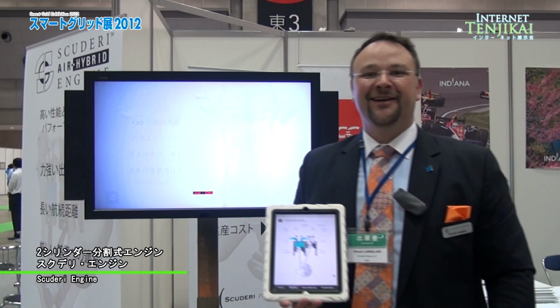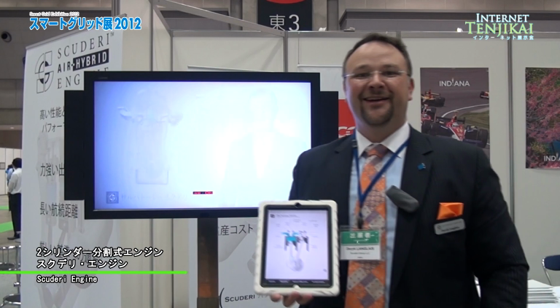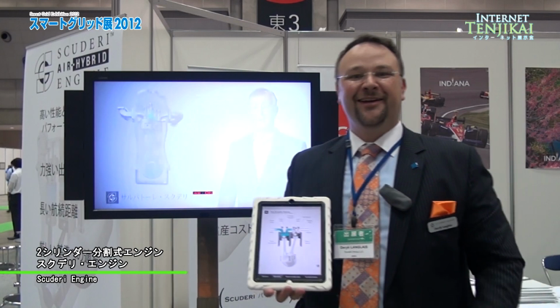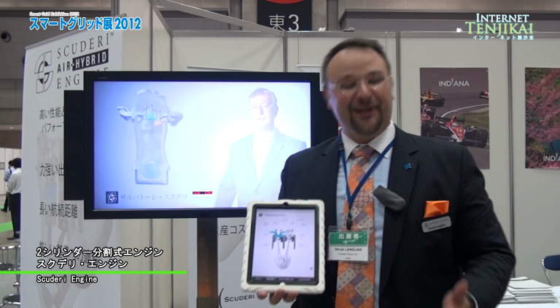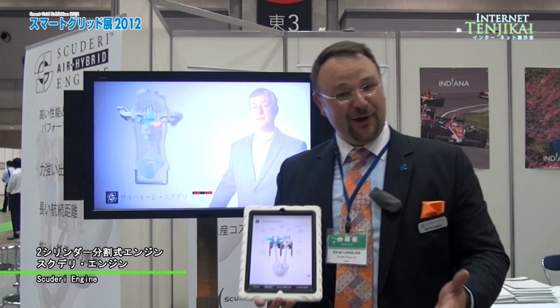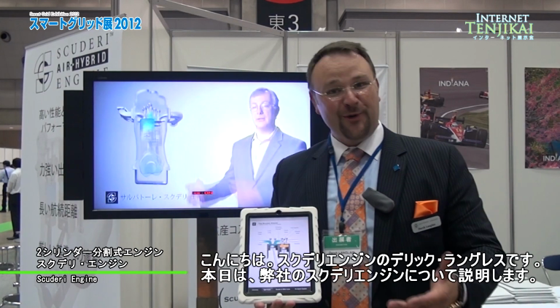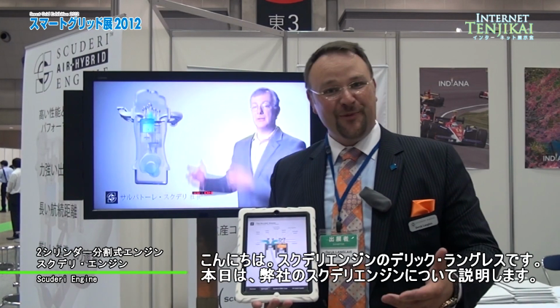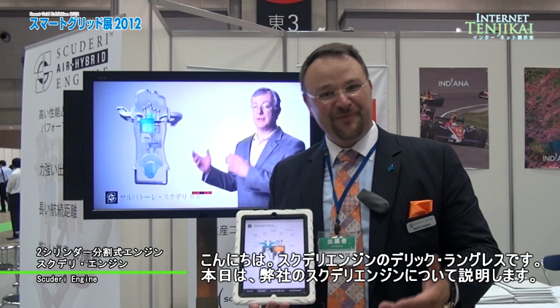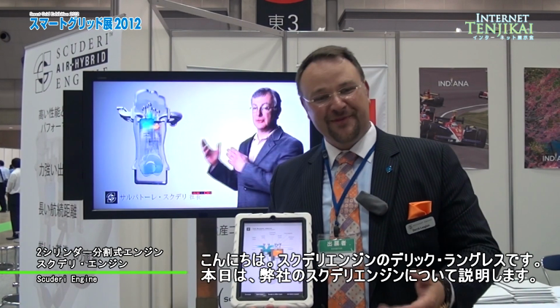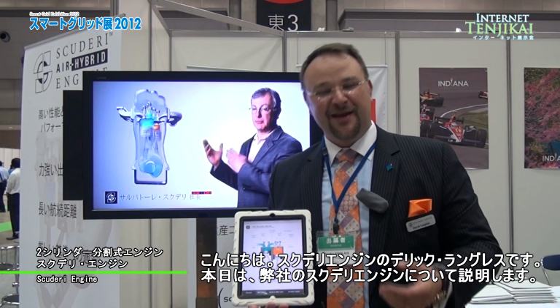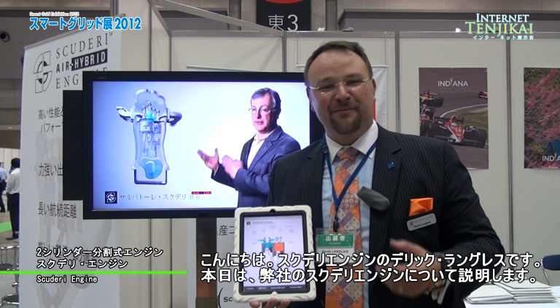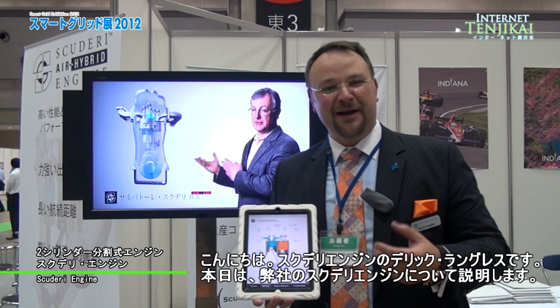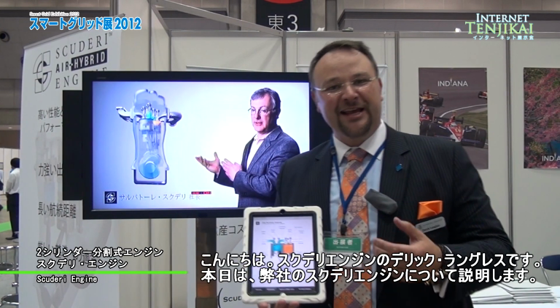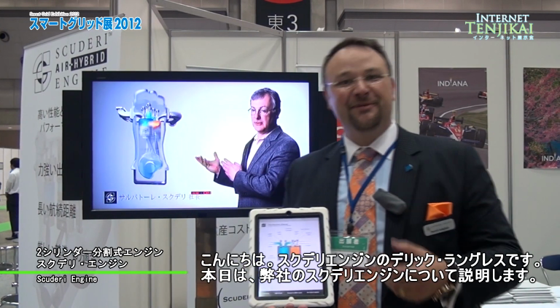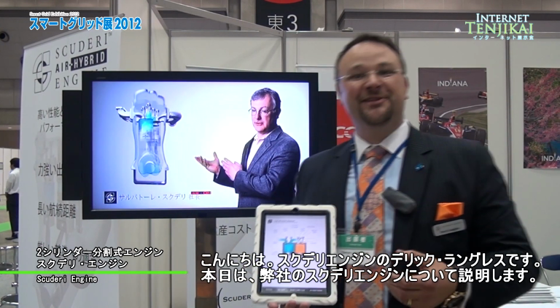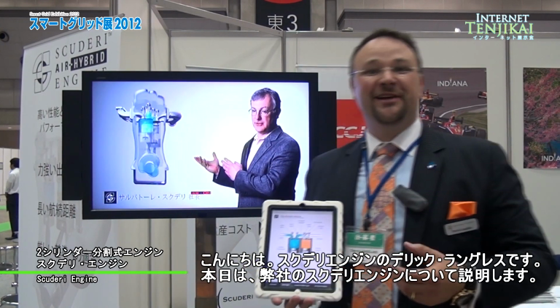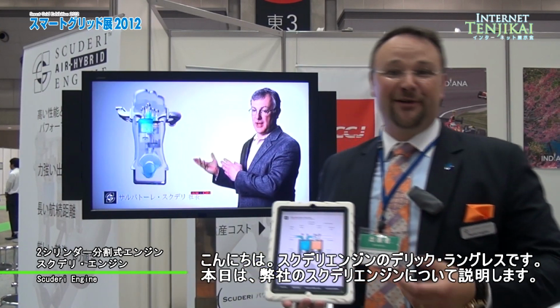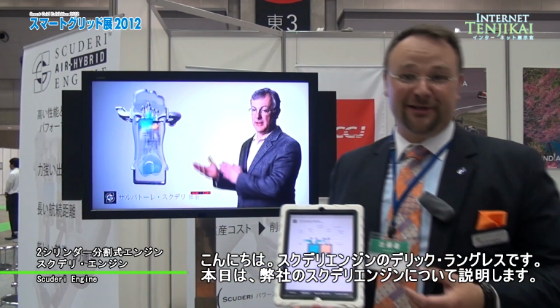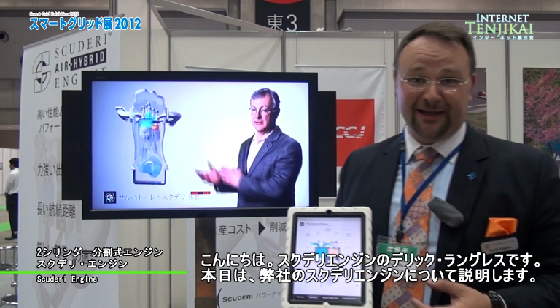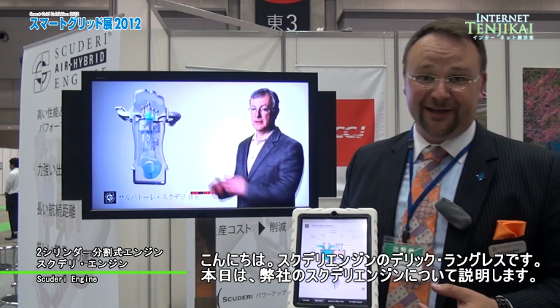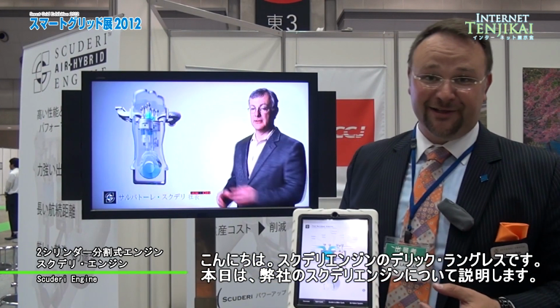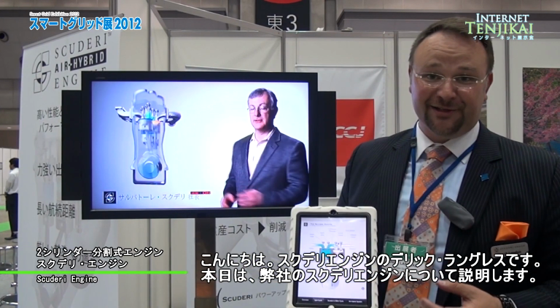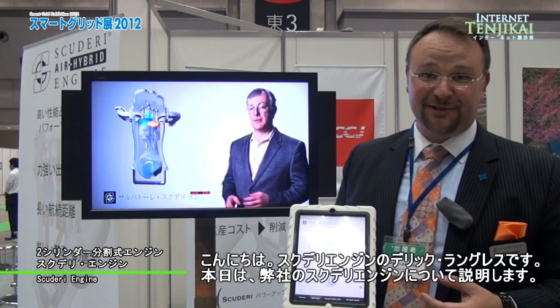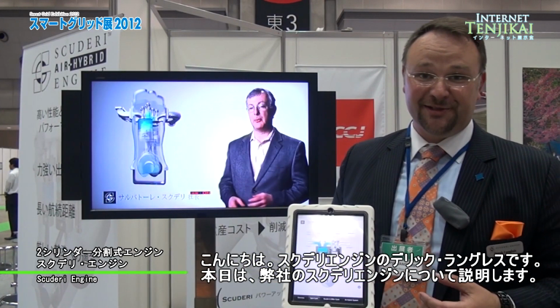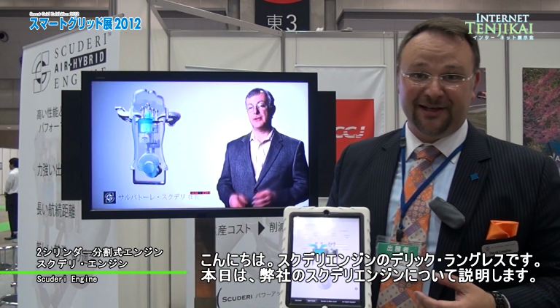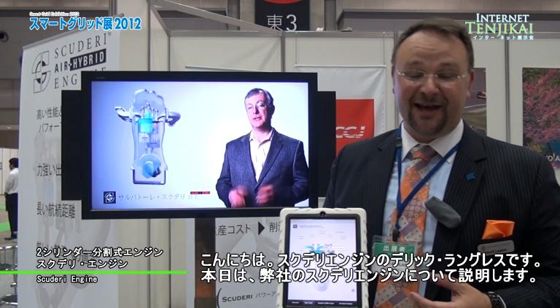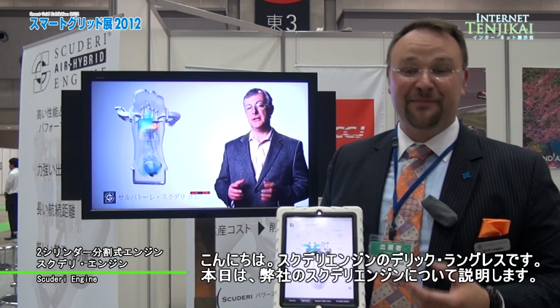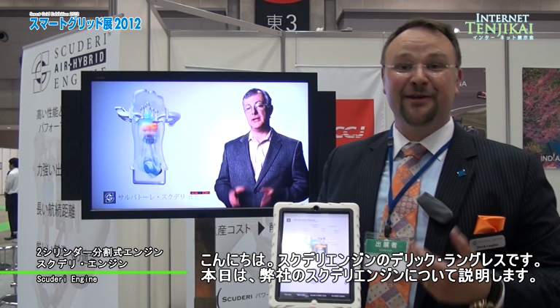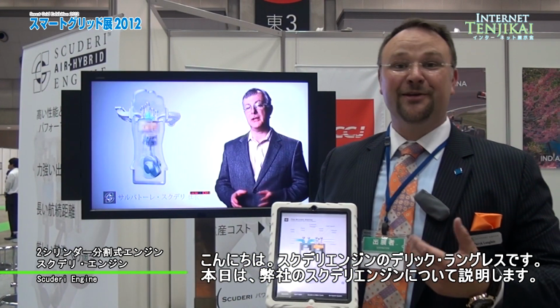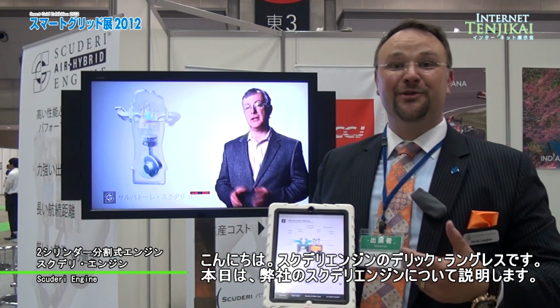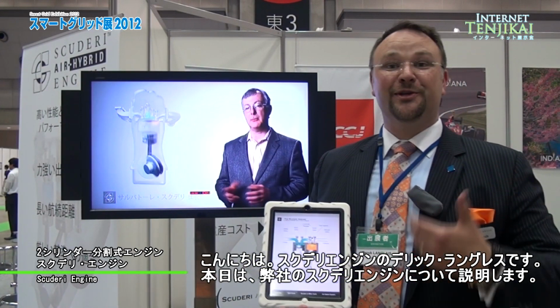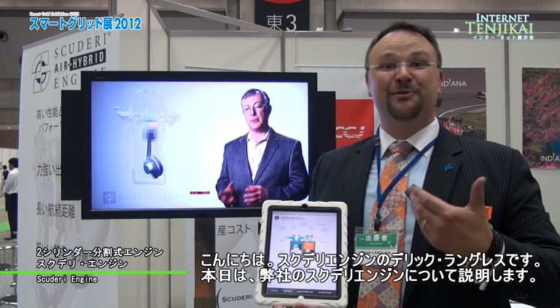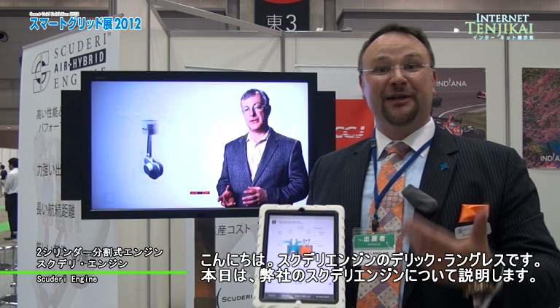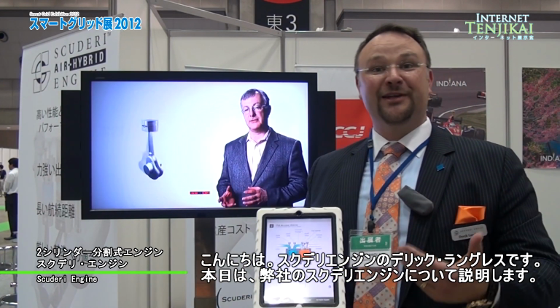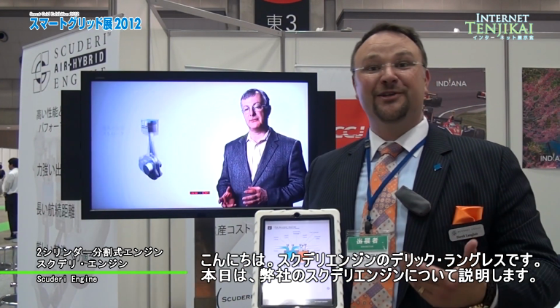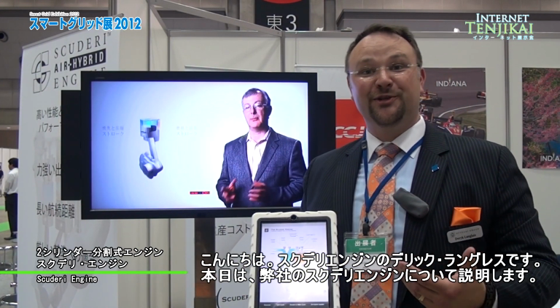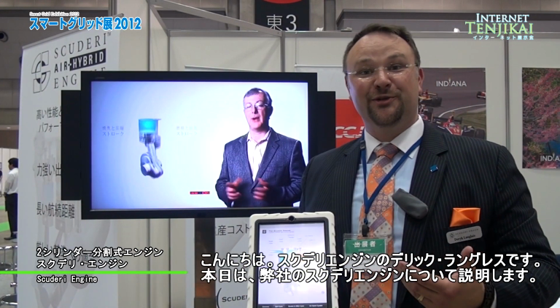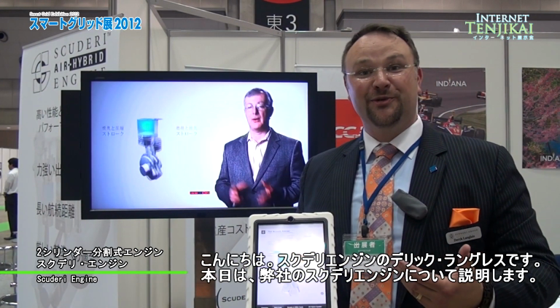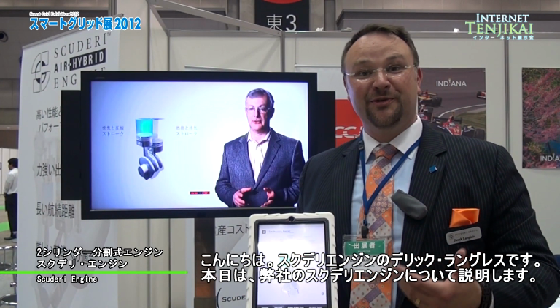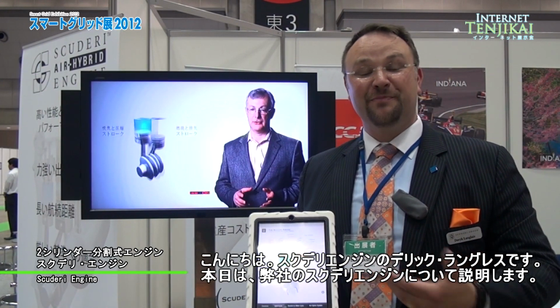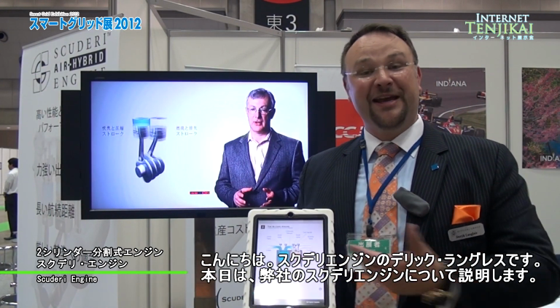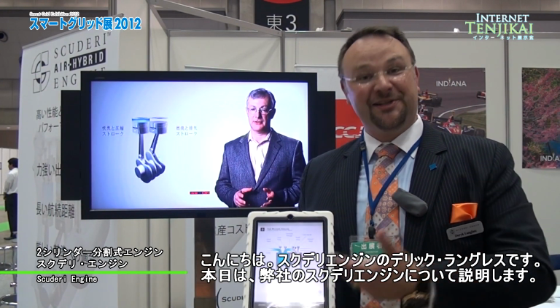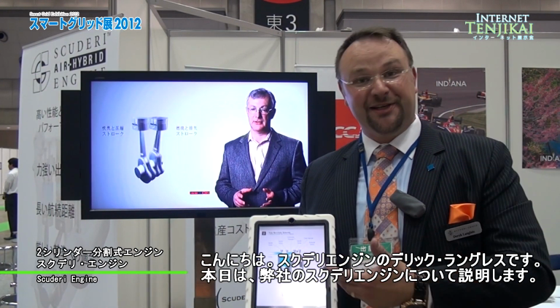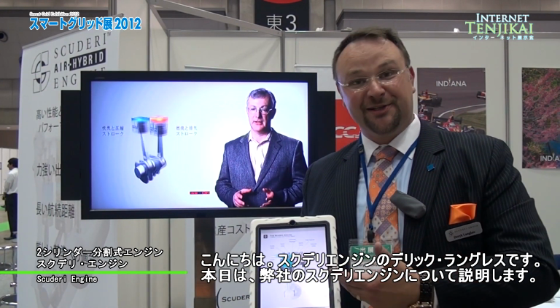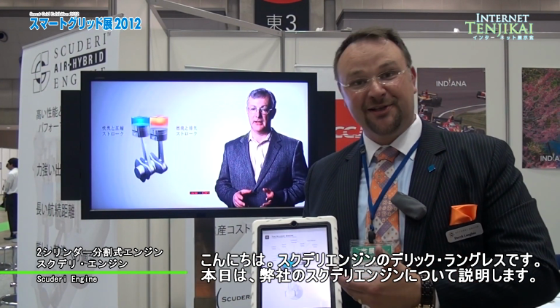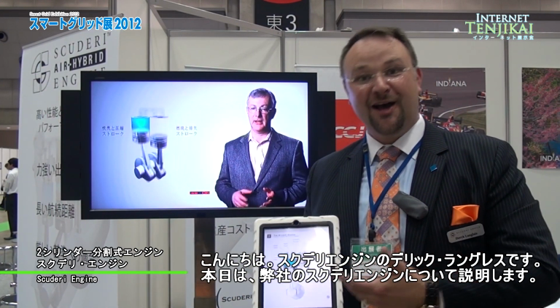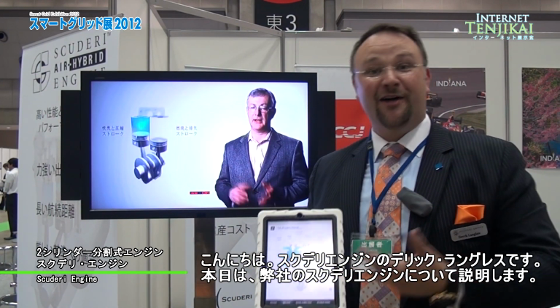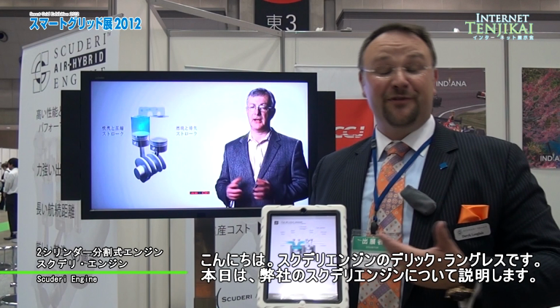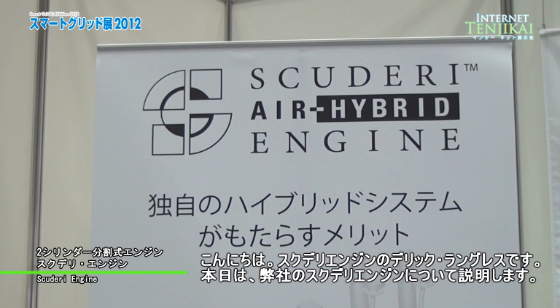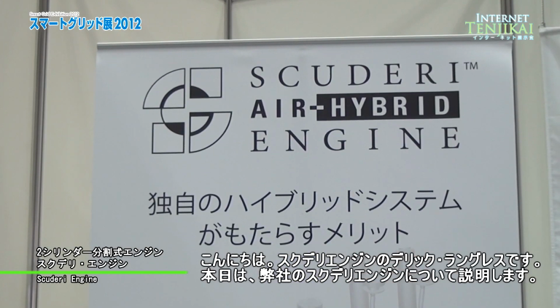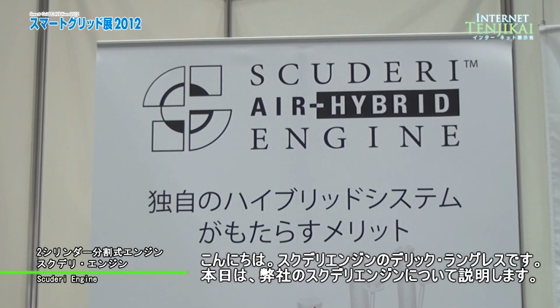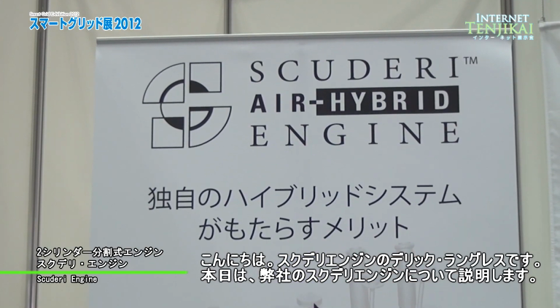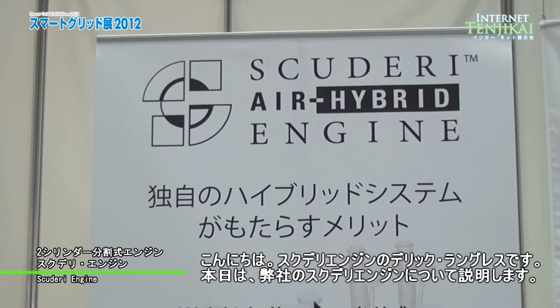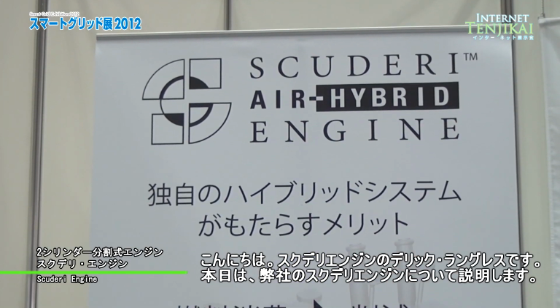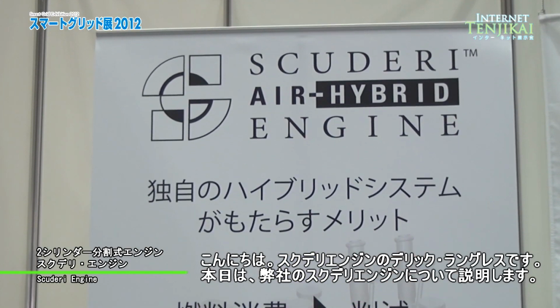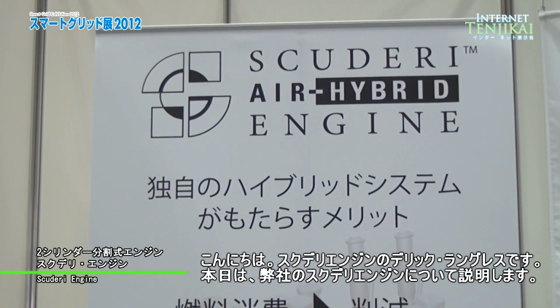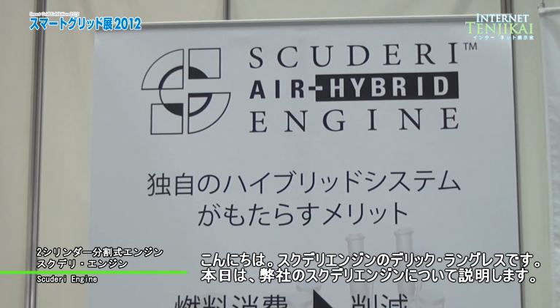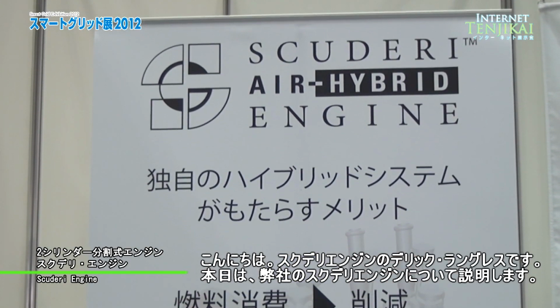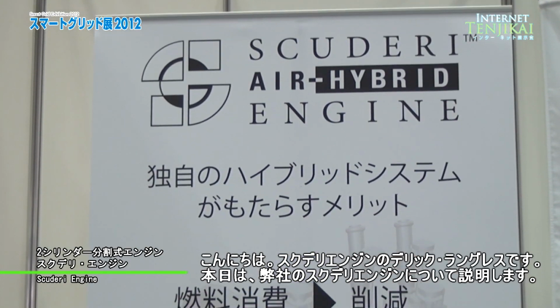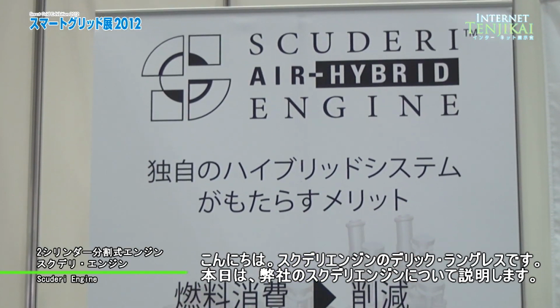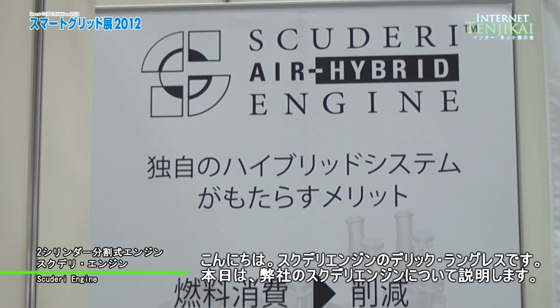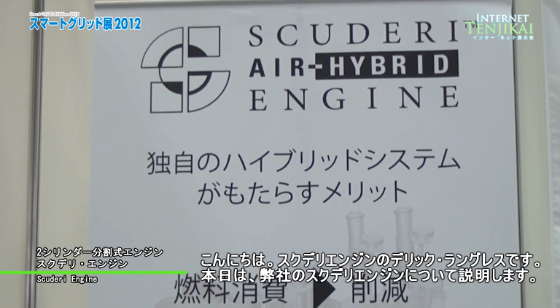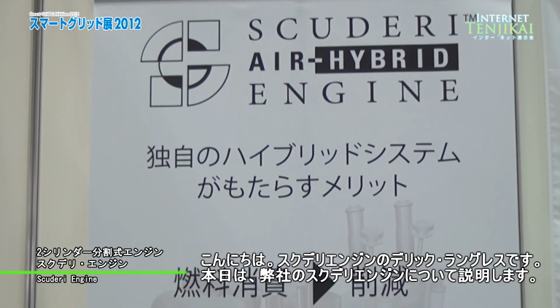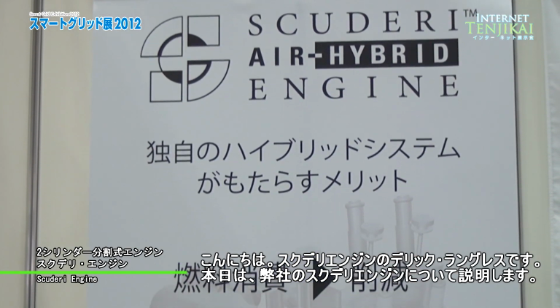Hello, my name is Derek Langlis, and I'm here to explain to you the basics of the Scuderi split-cycle engine.